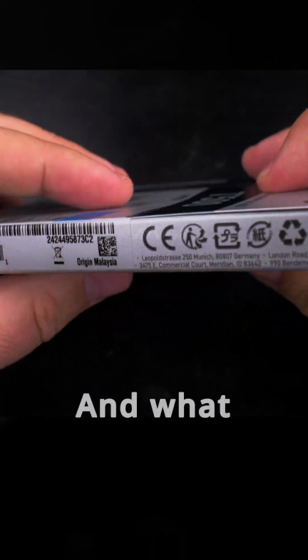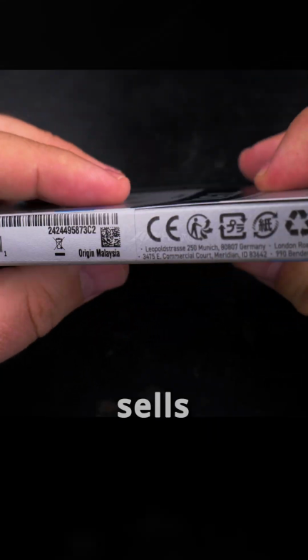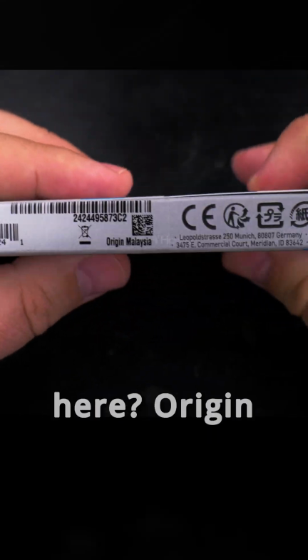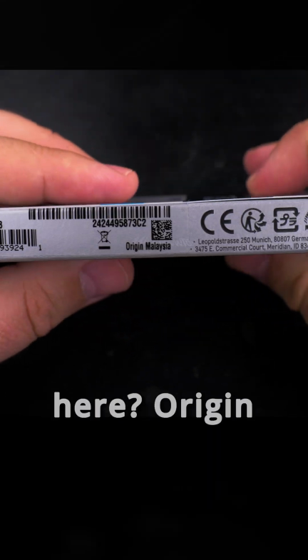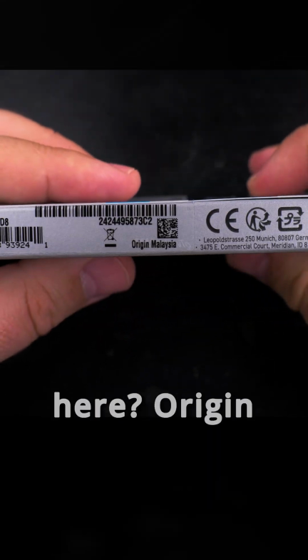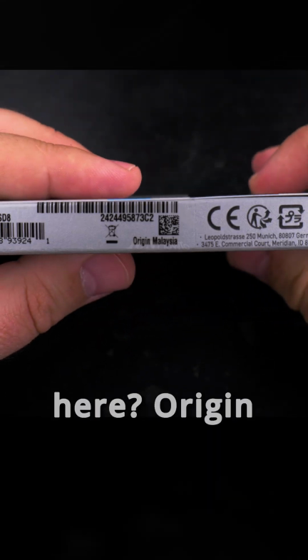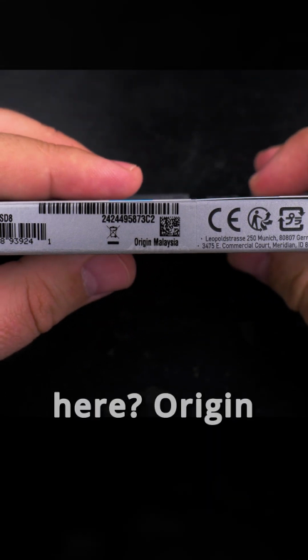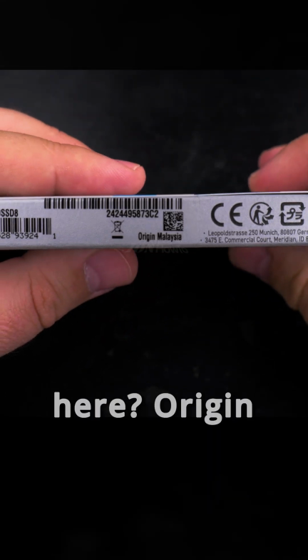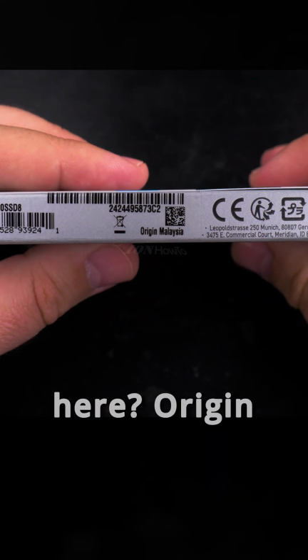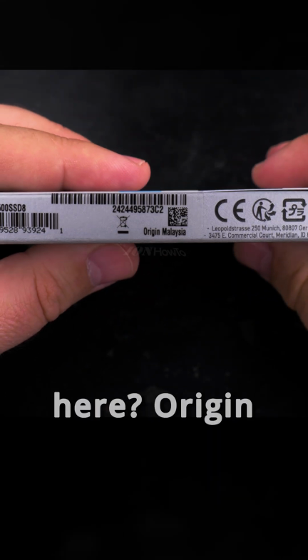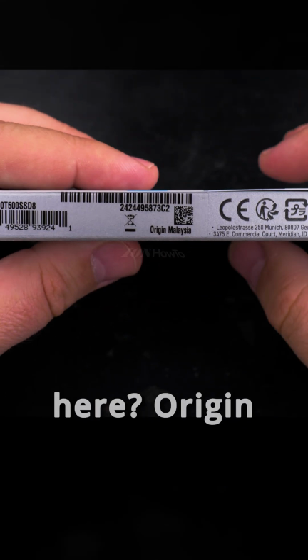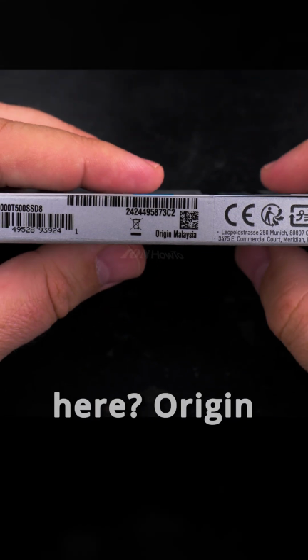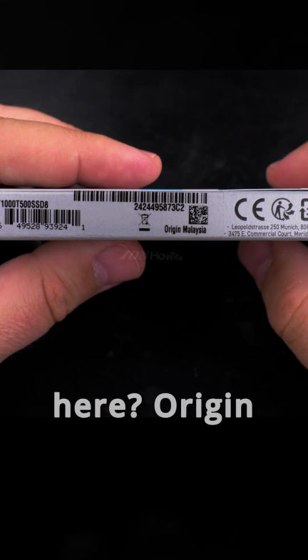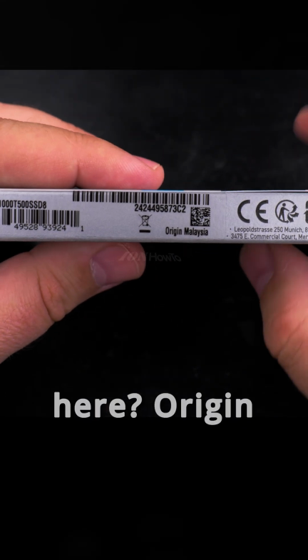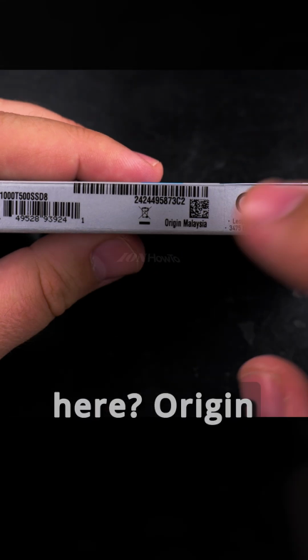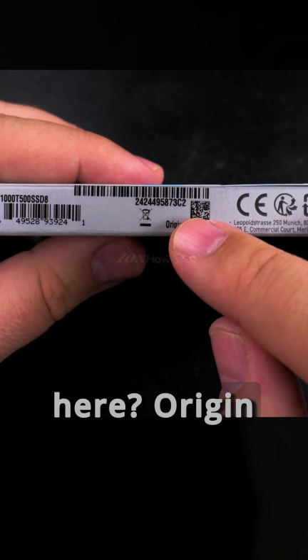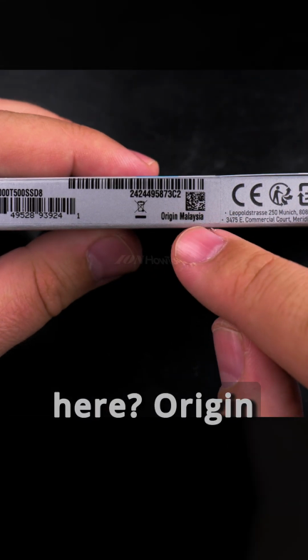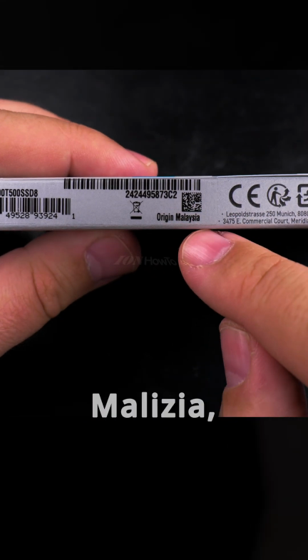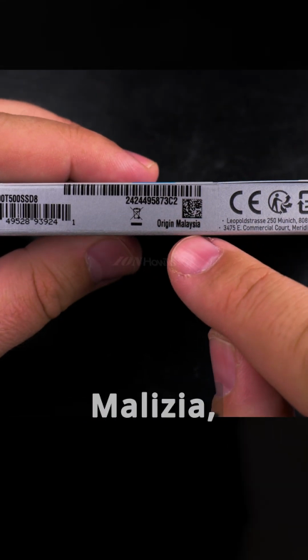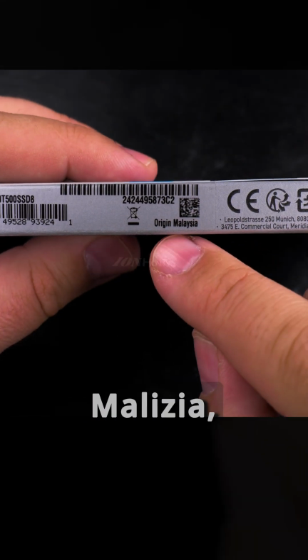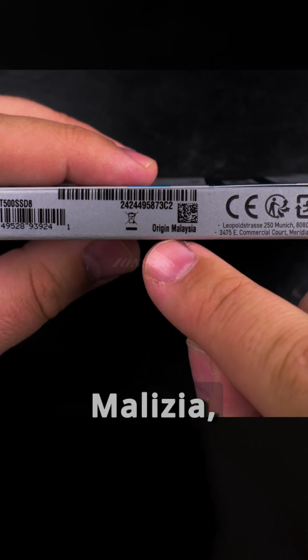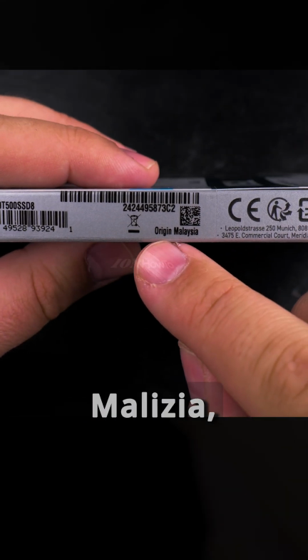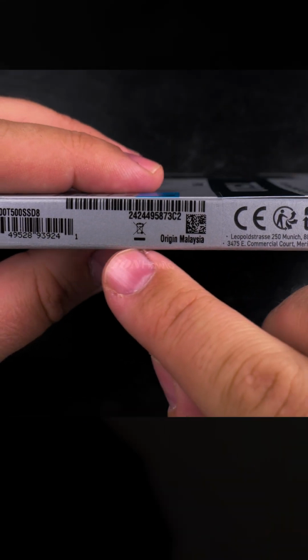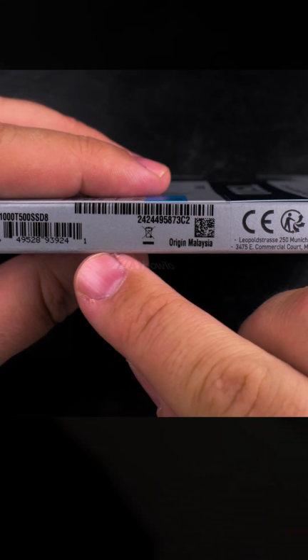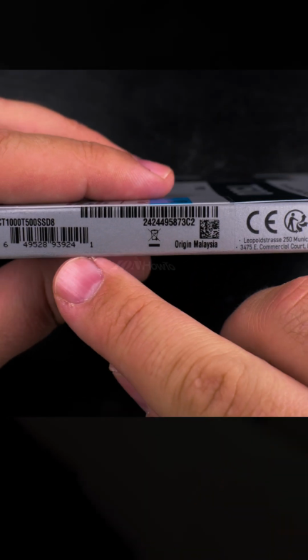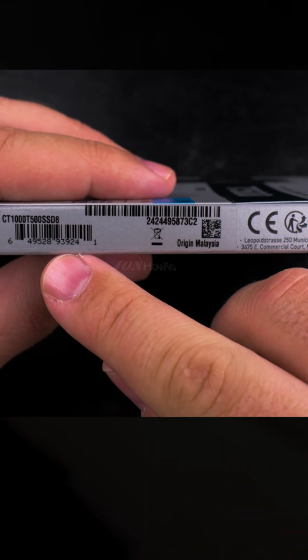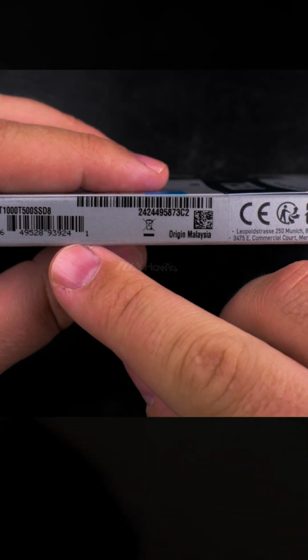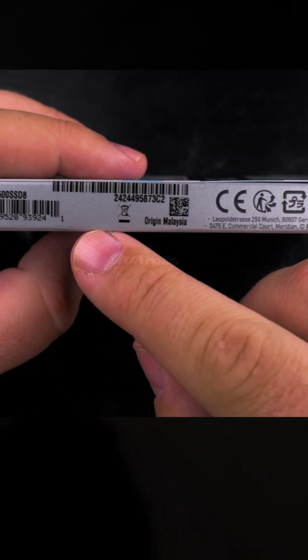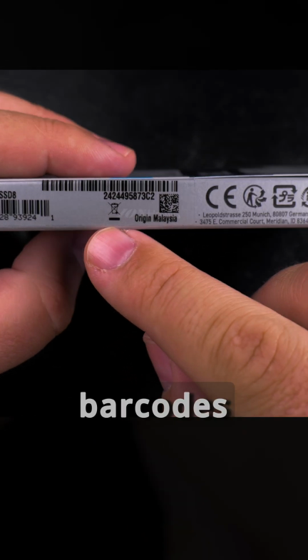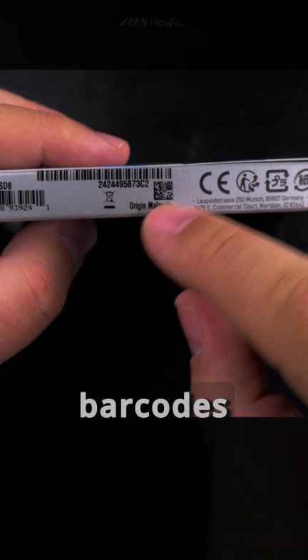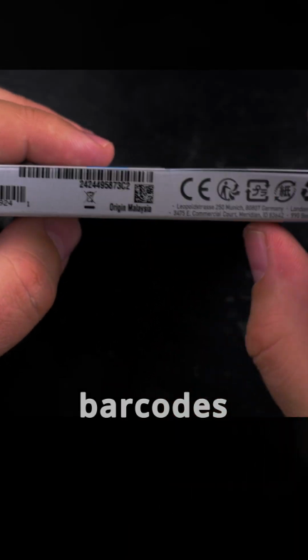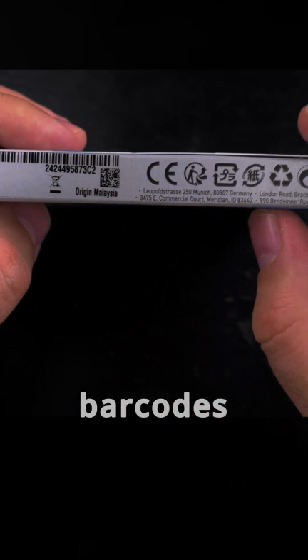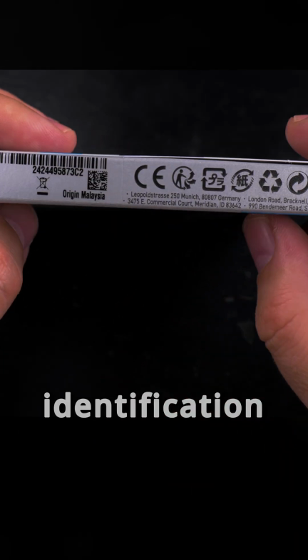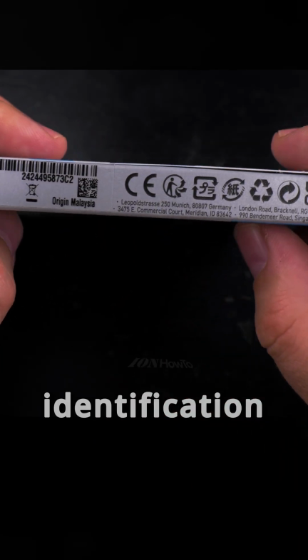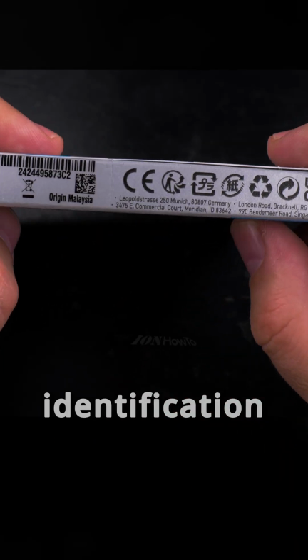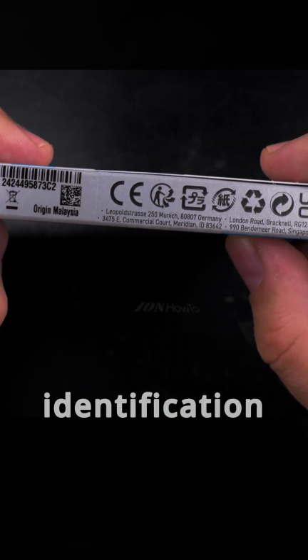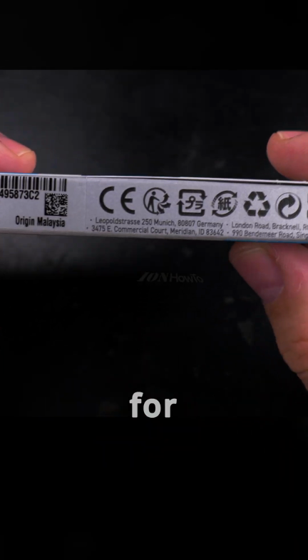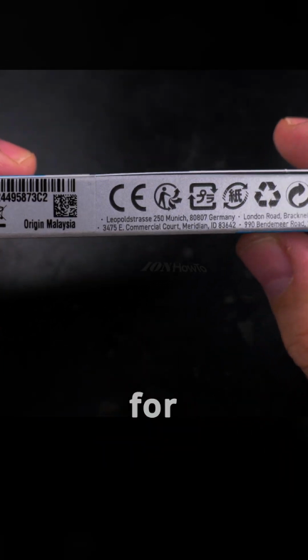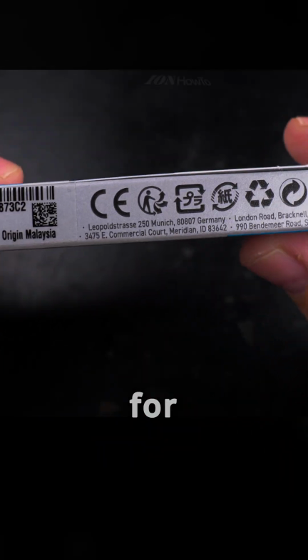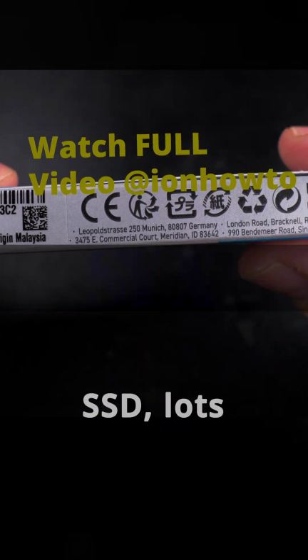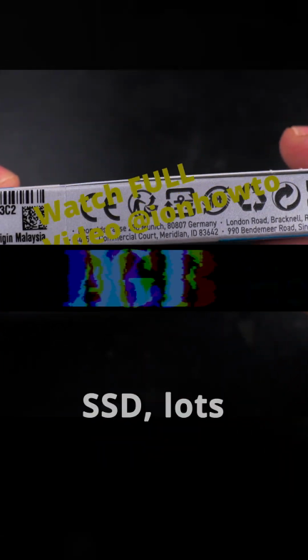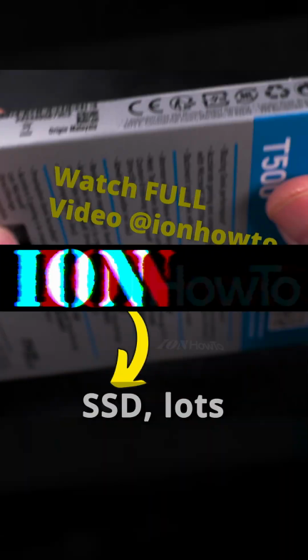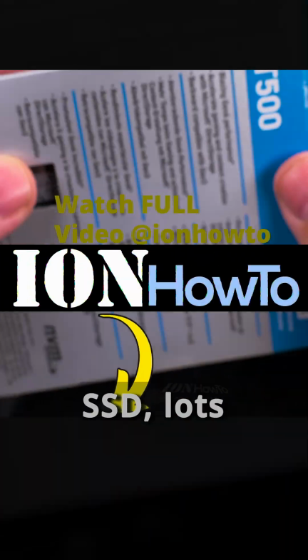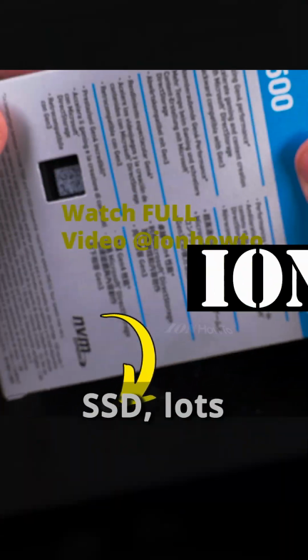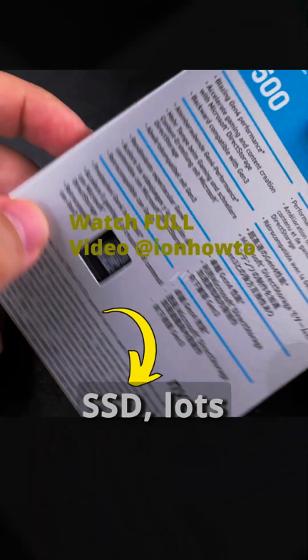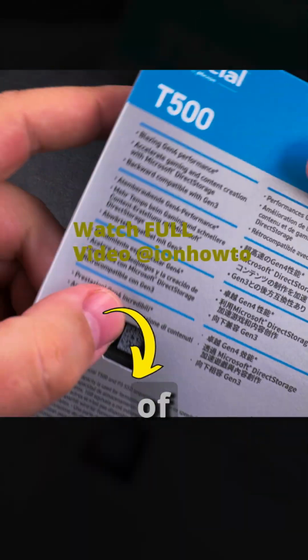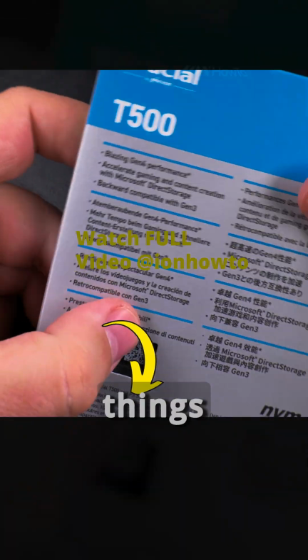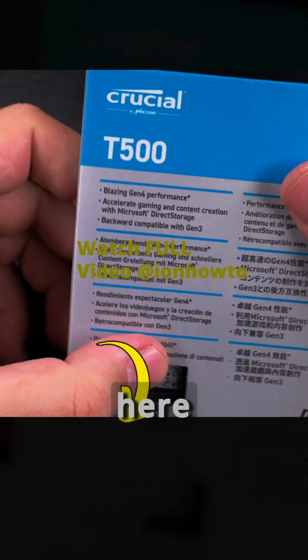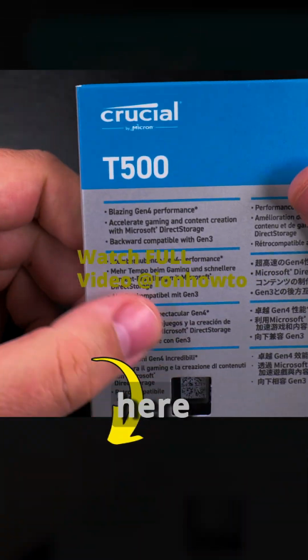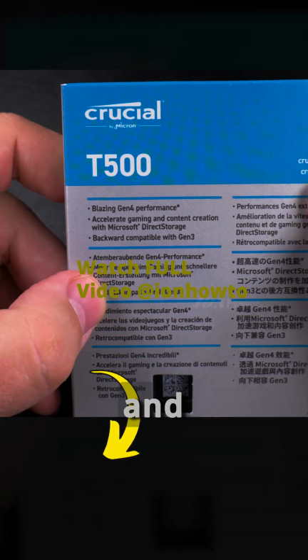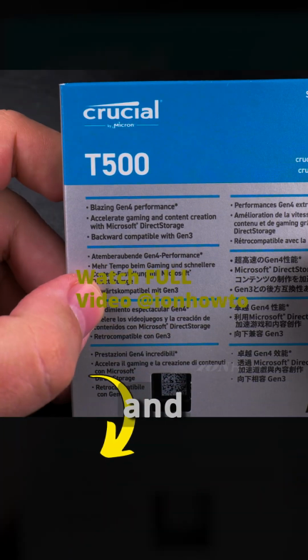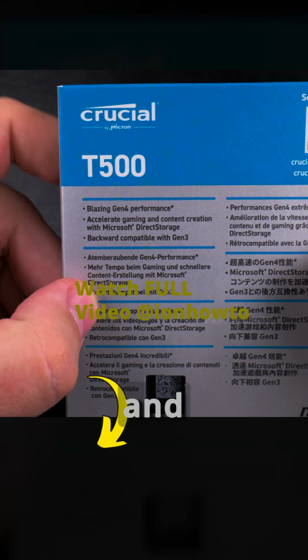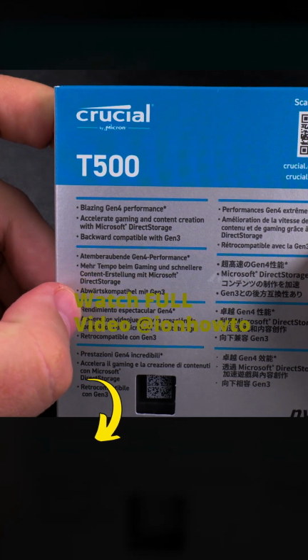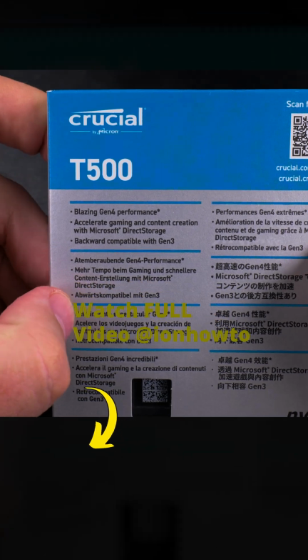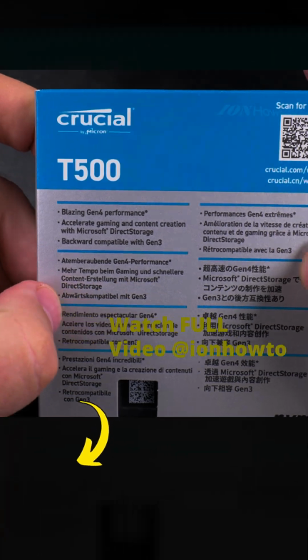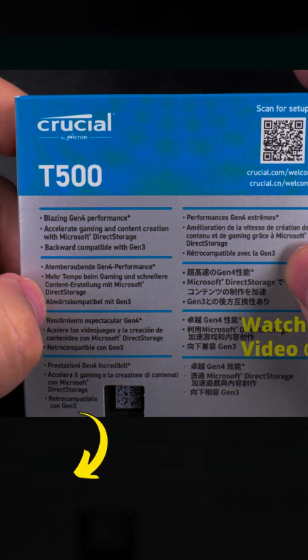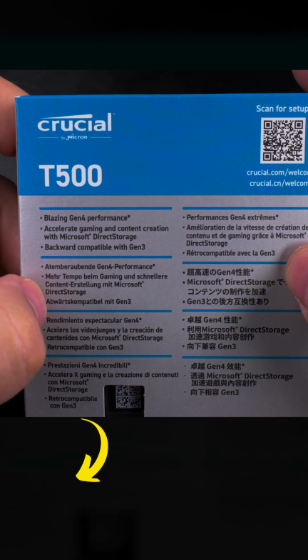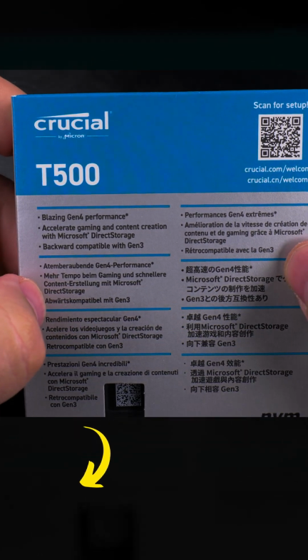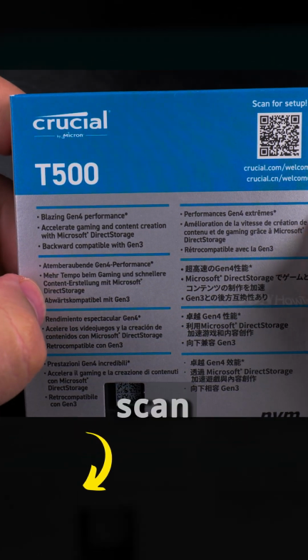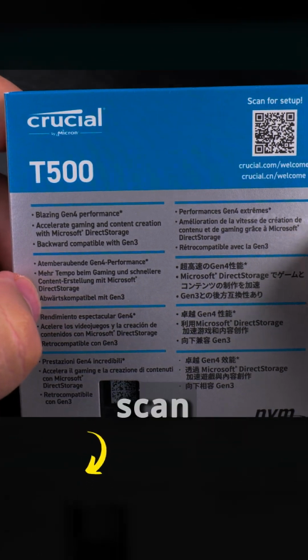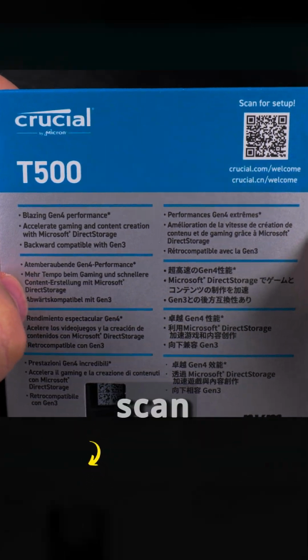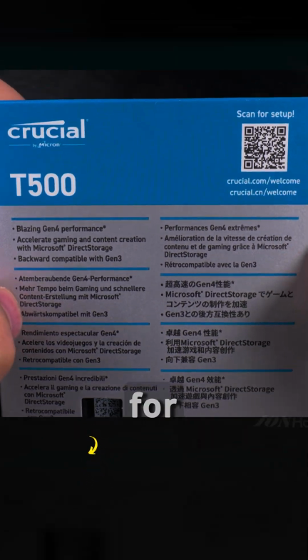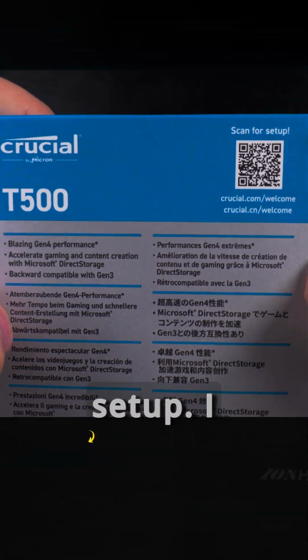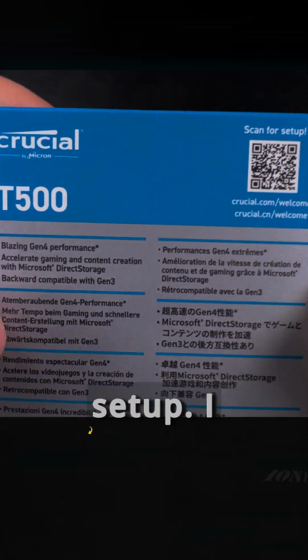Origin: Malaysia. There are barcodes and identification information for the SSD, lots of things here, and a QR code to scan for setup.